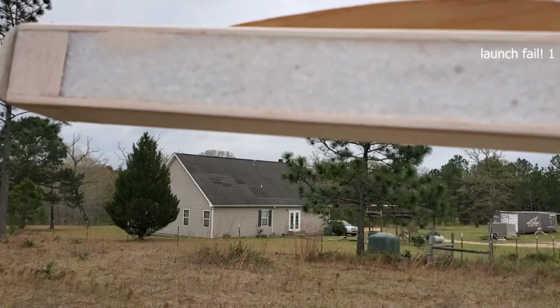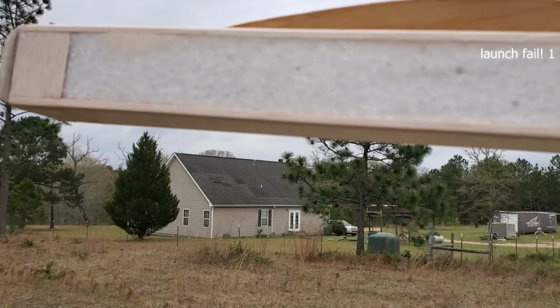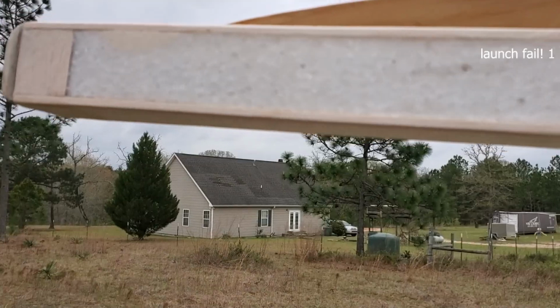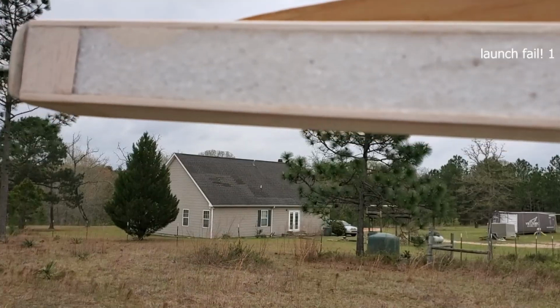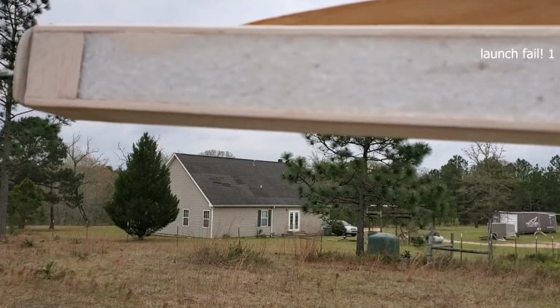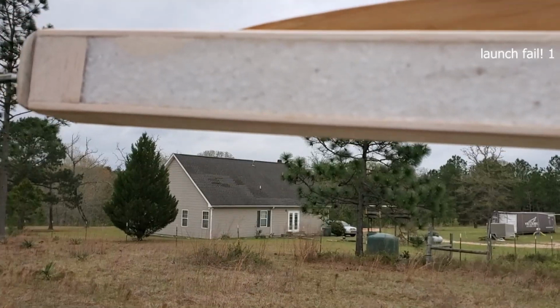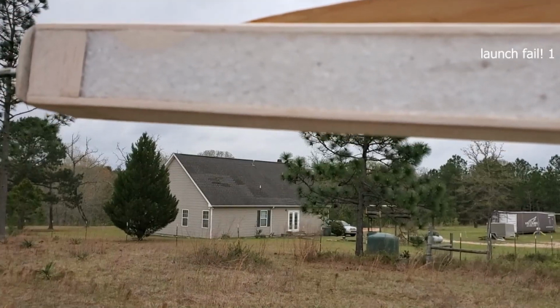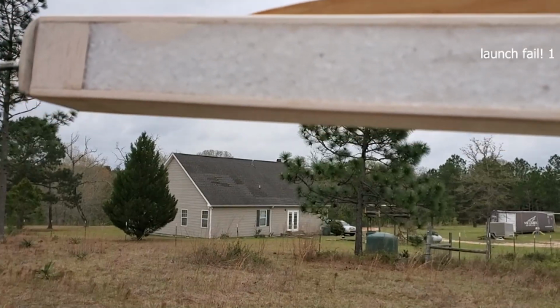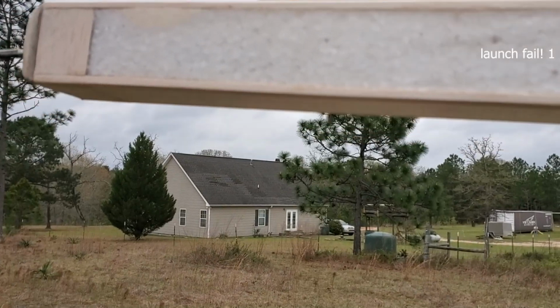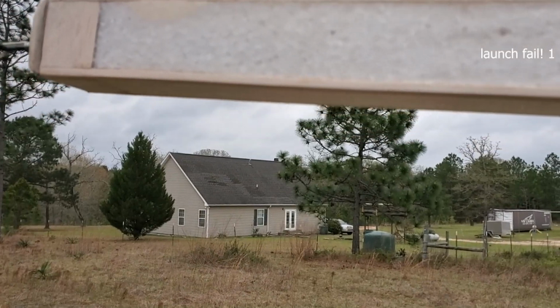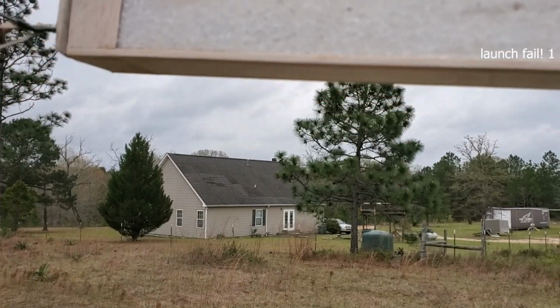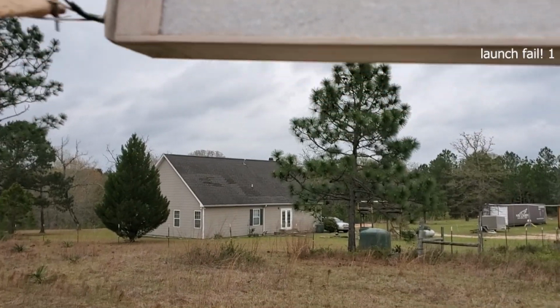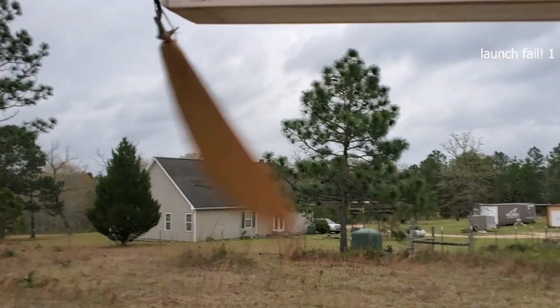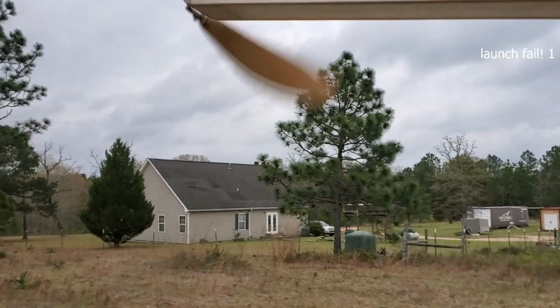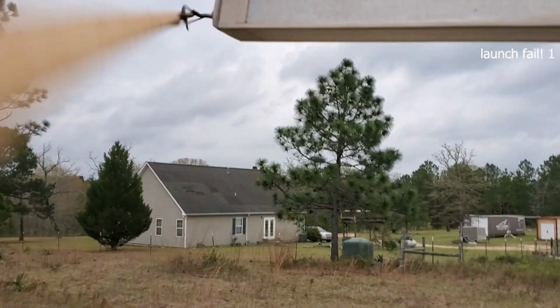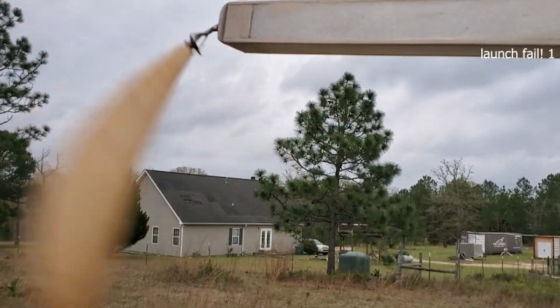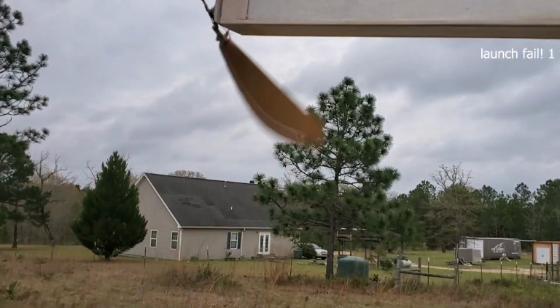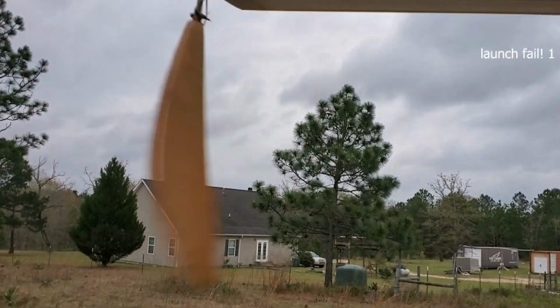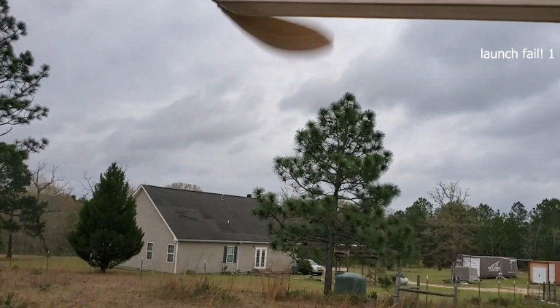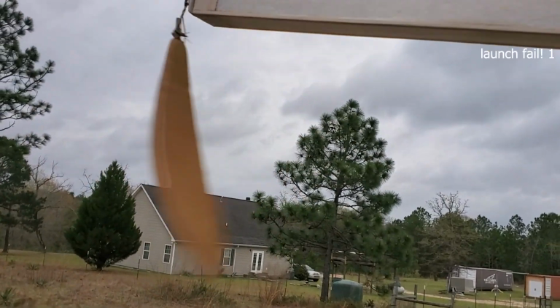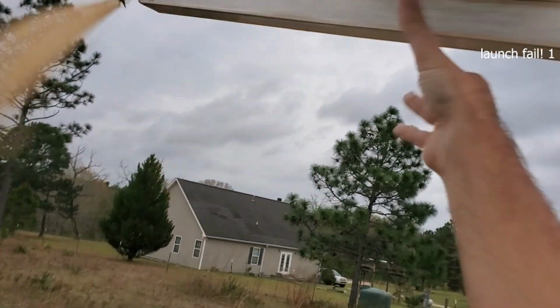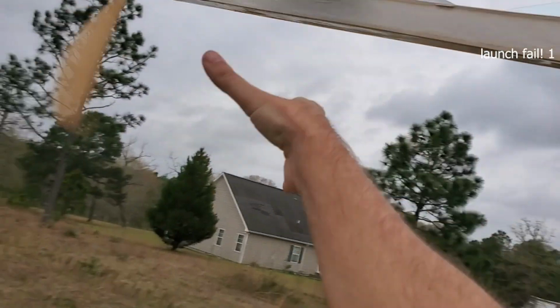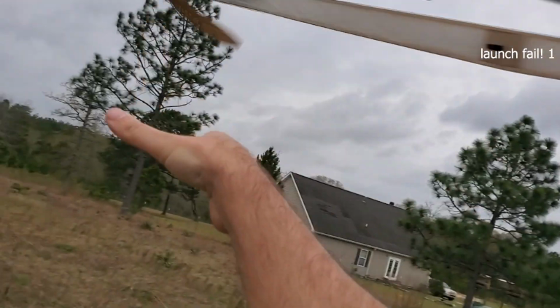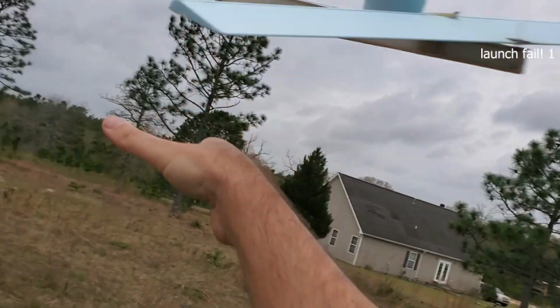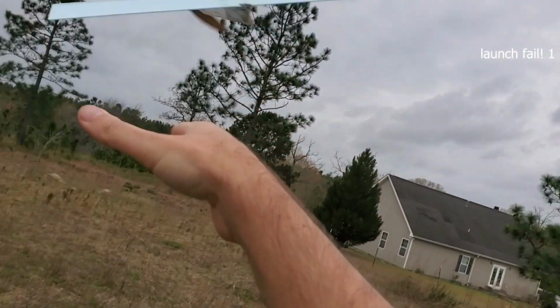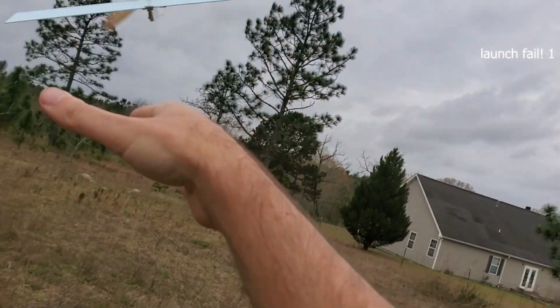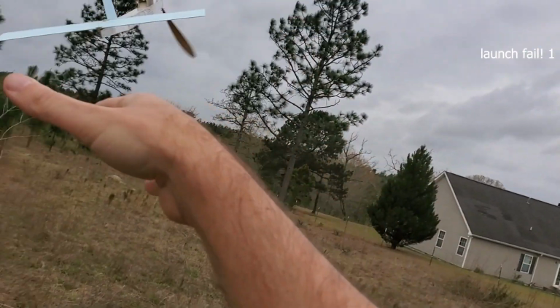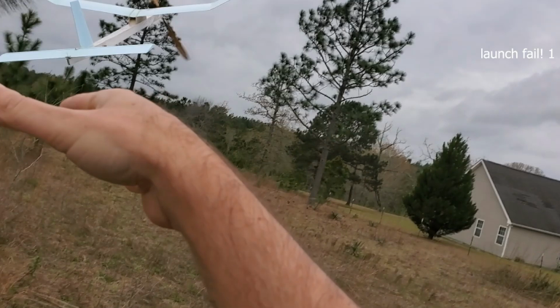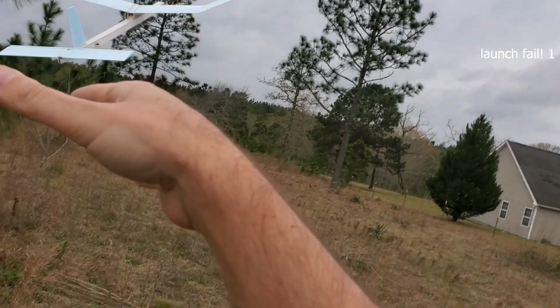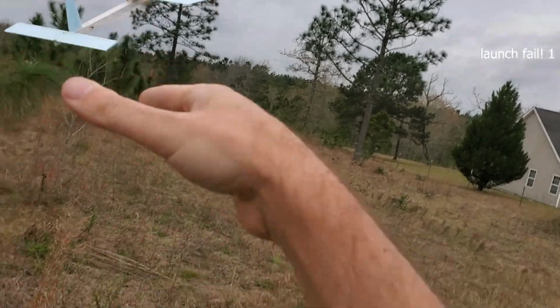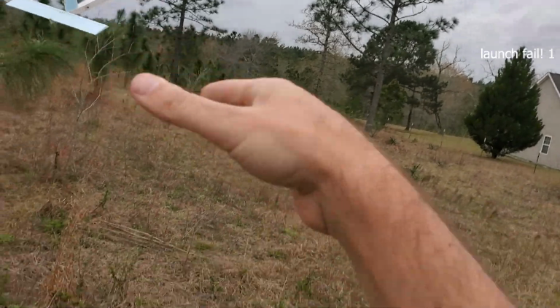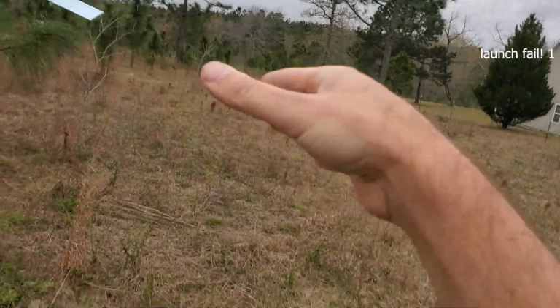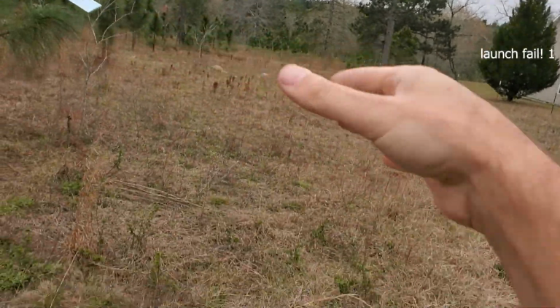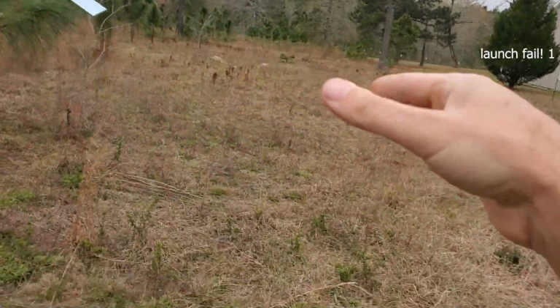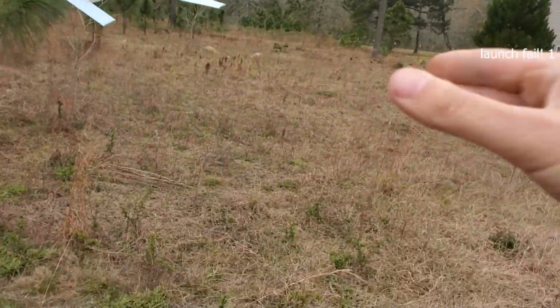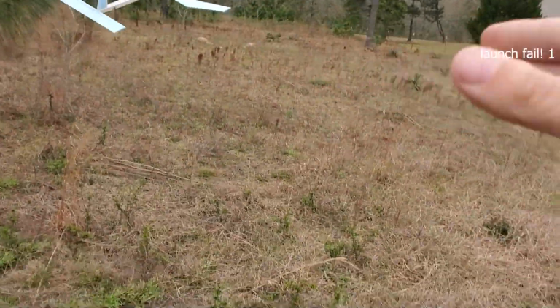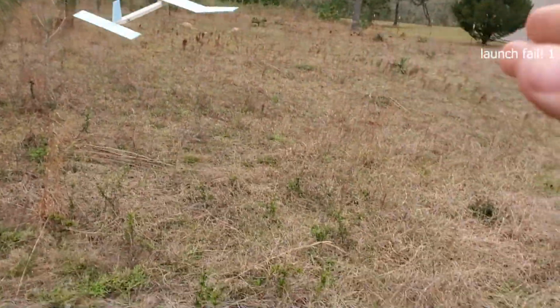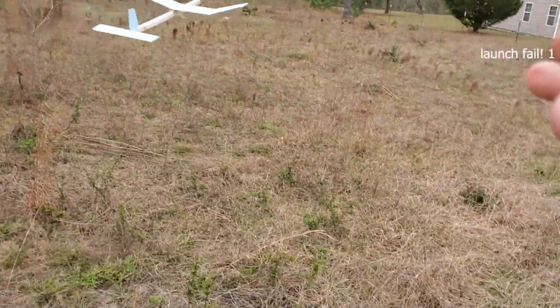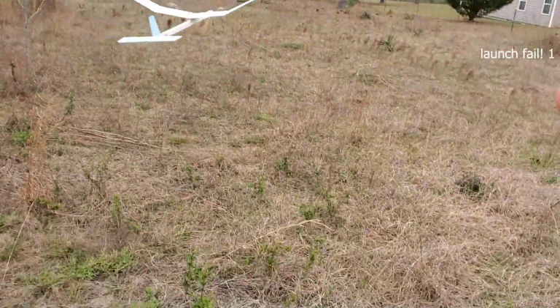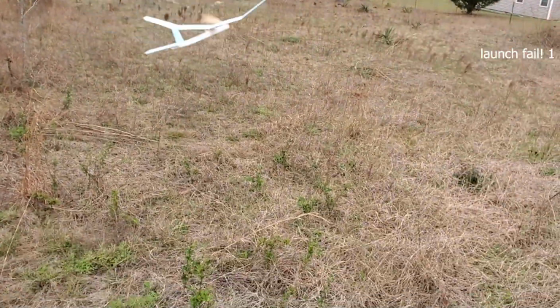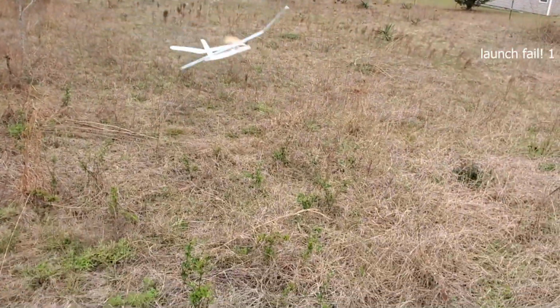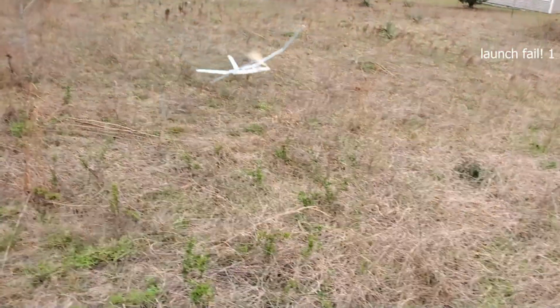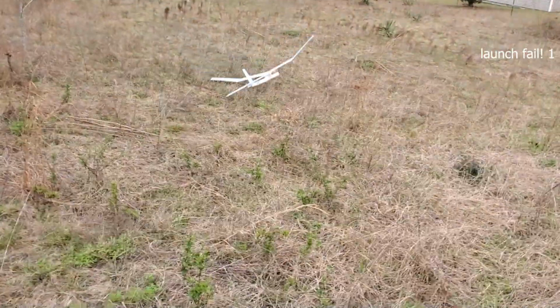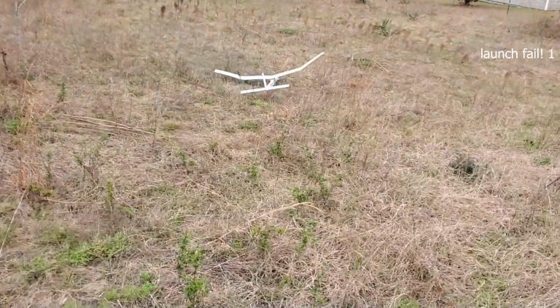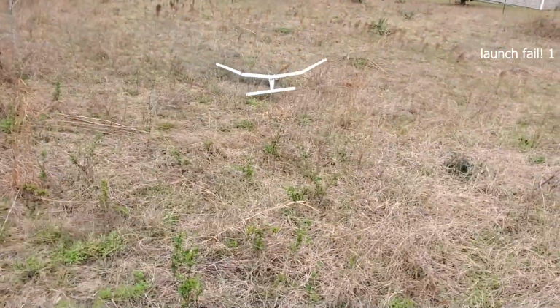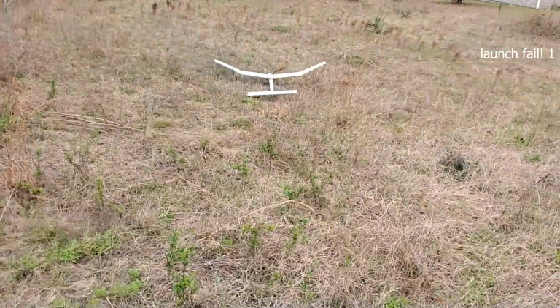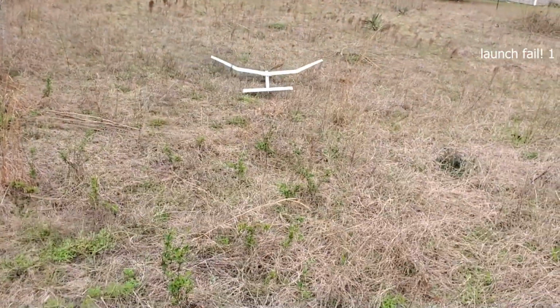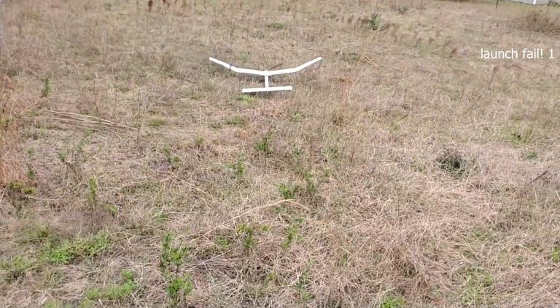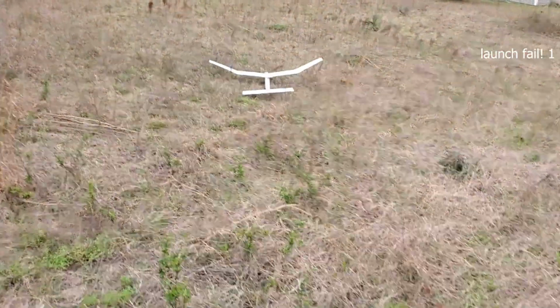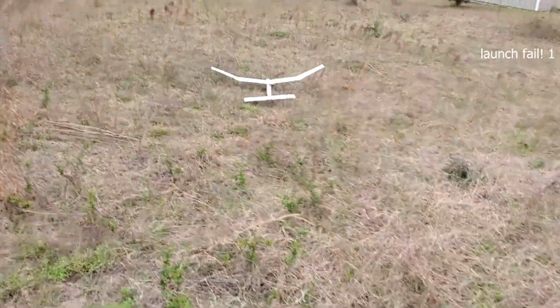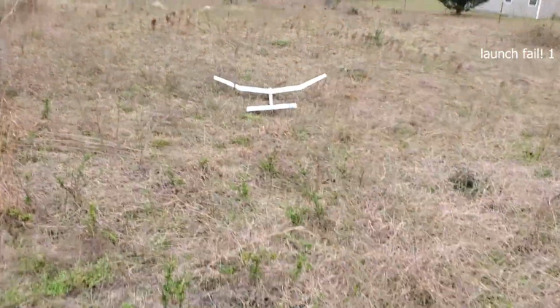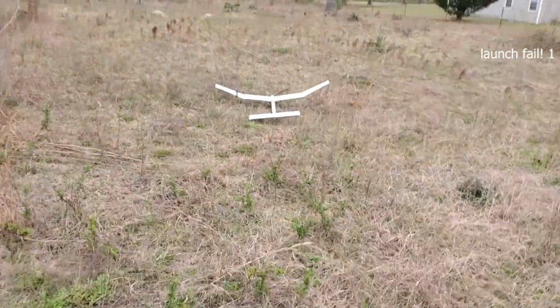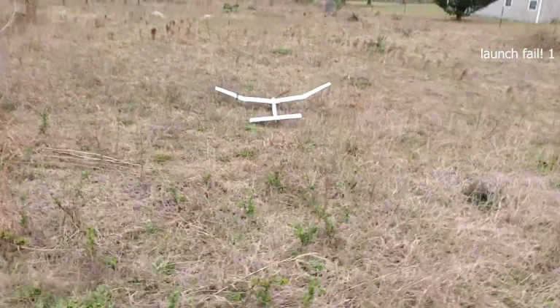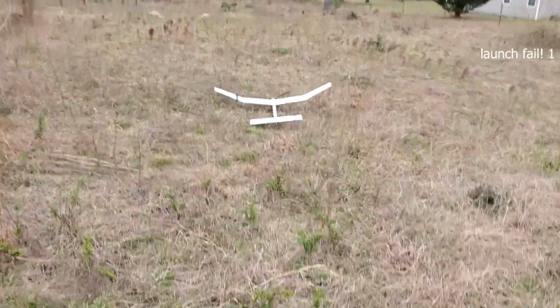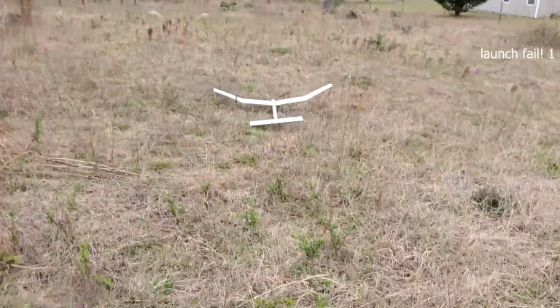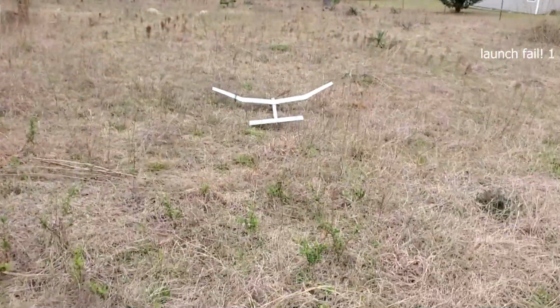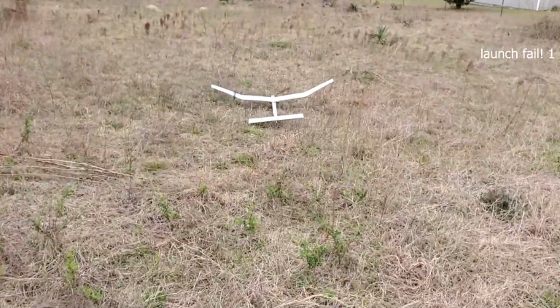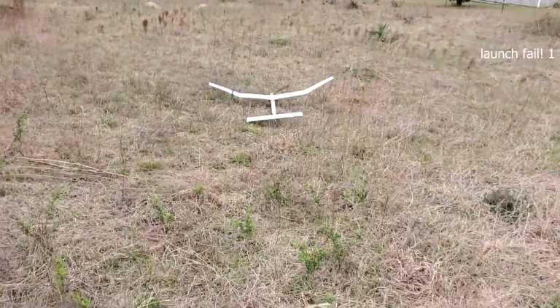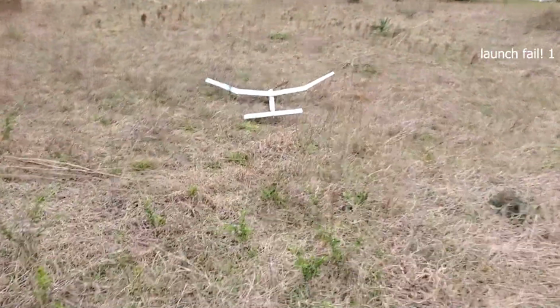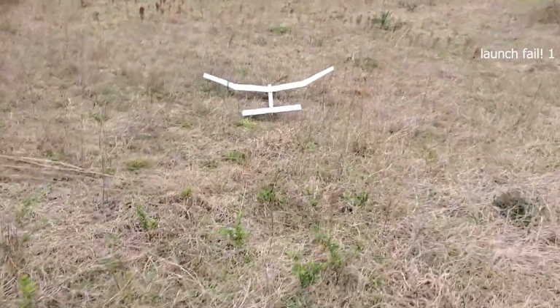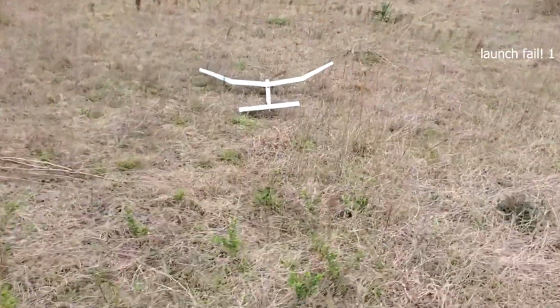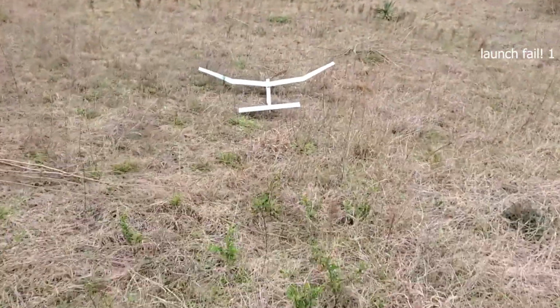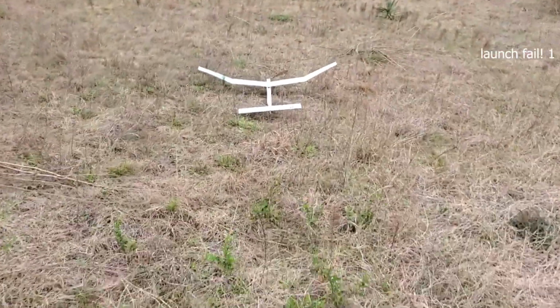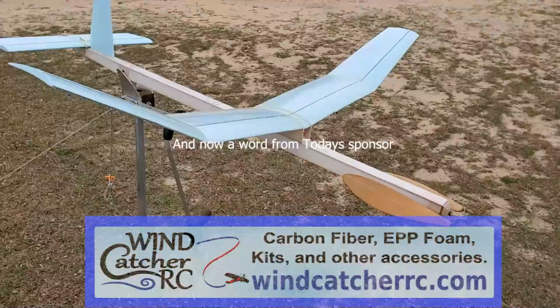DT it down. All right, let's see what she does. That's gone poorly. That was a terrible one.